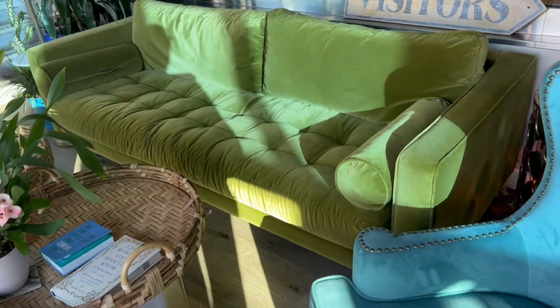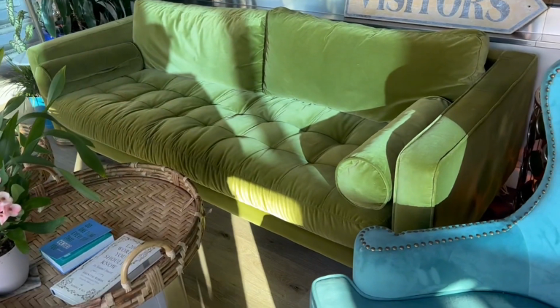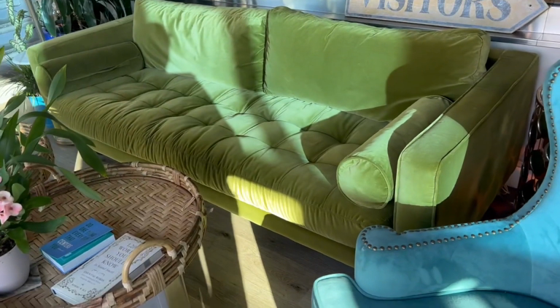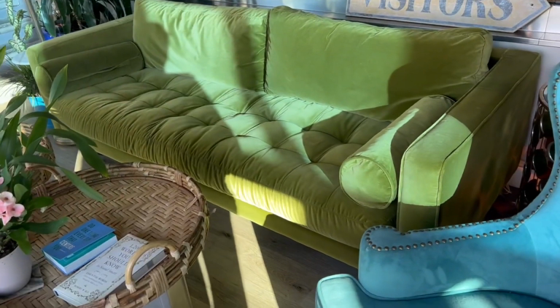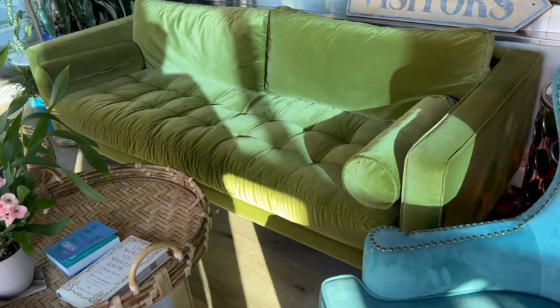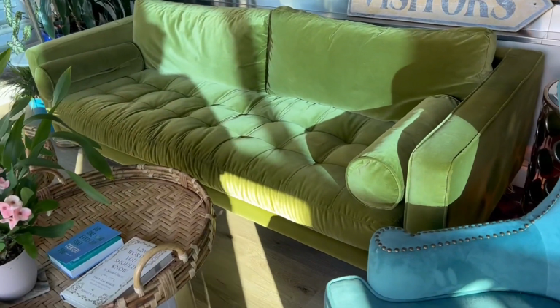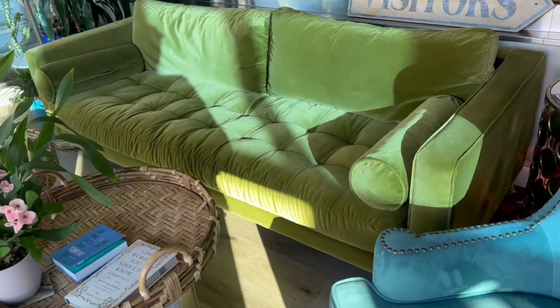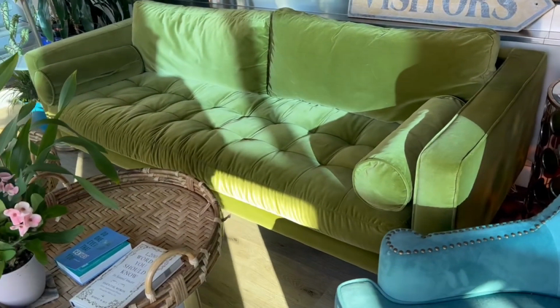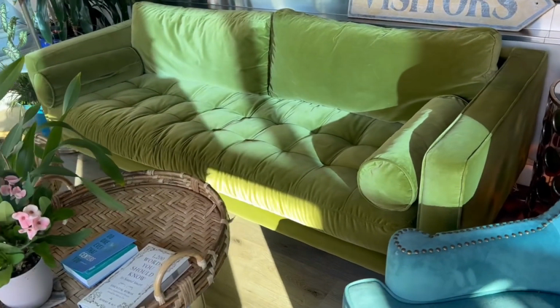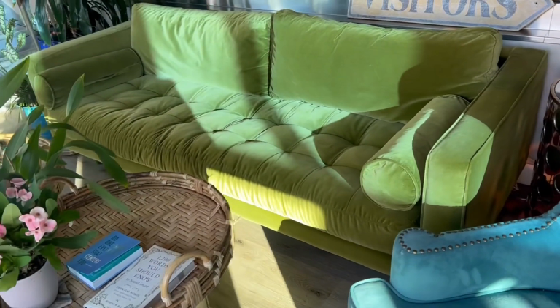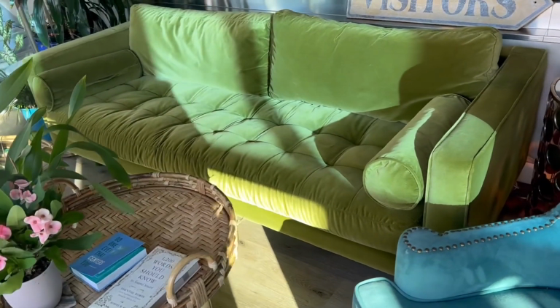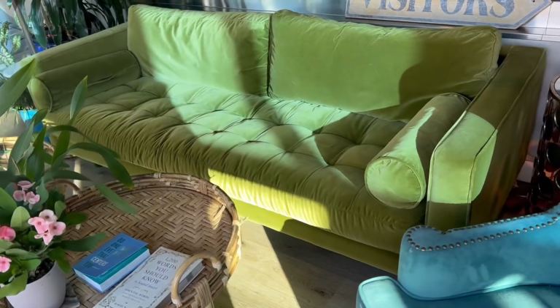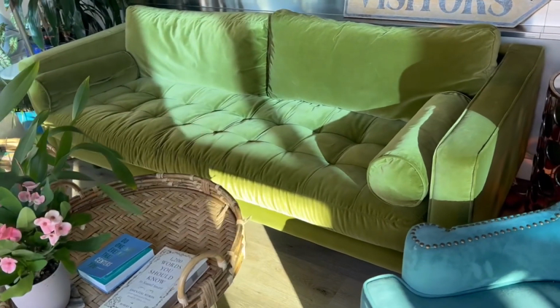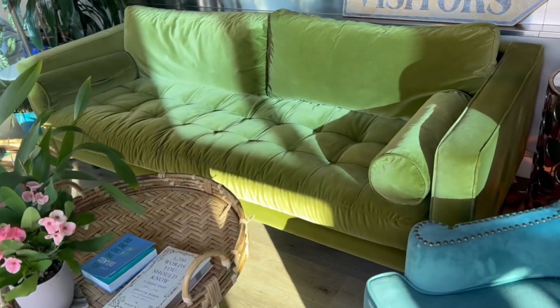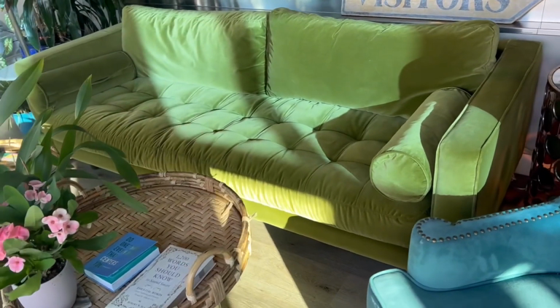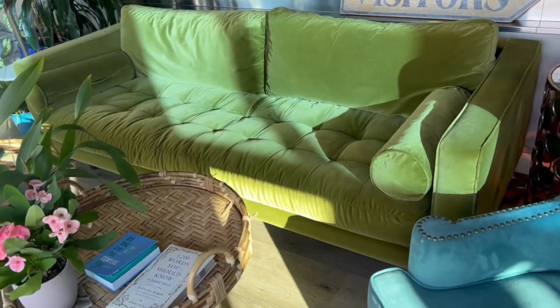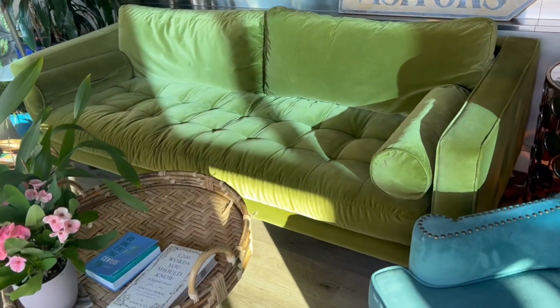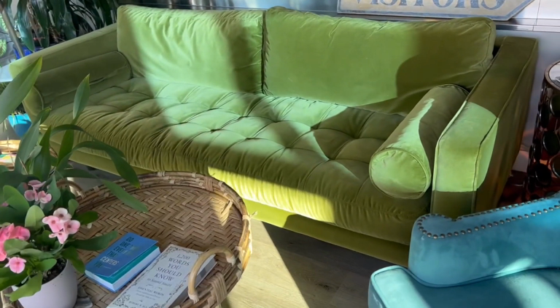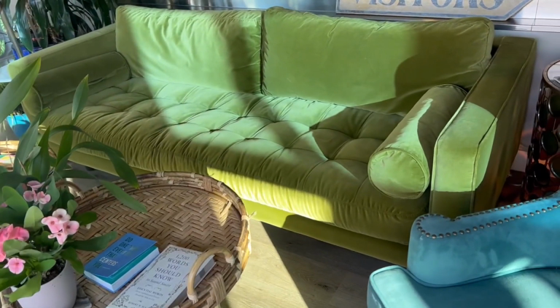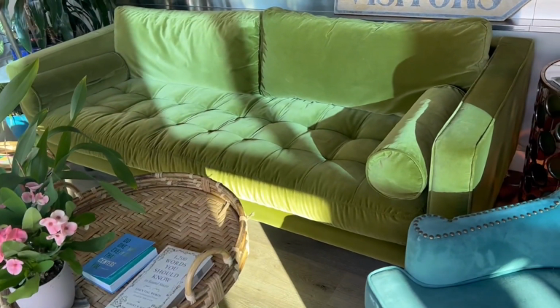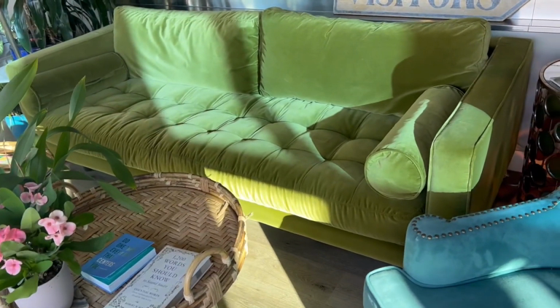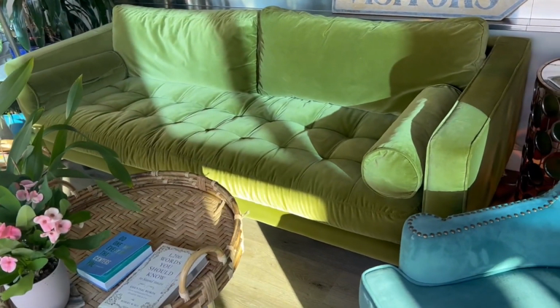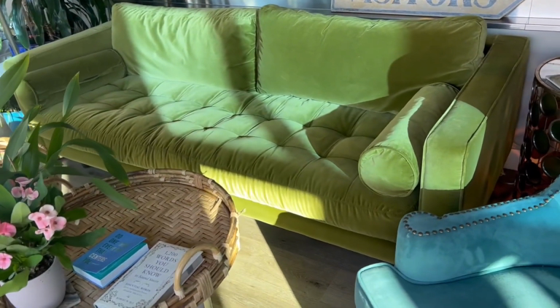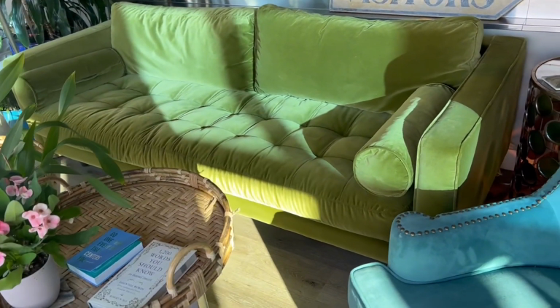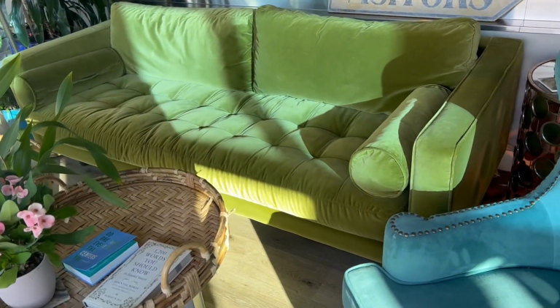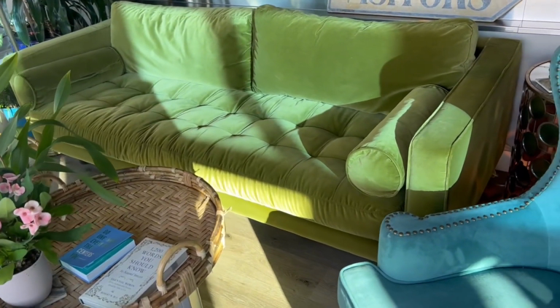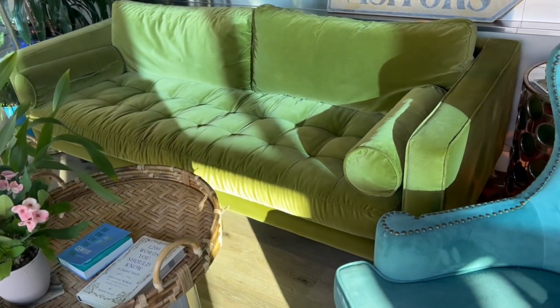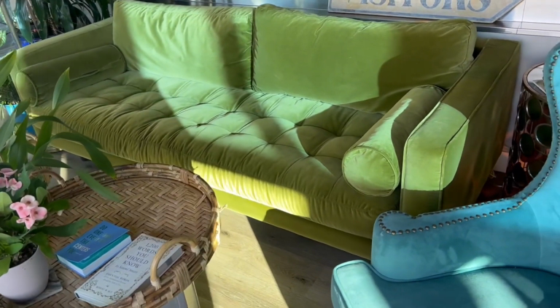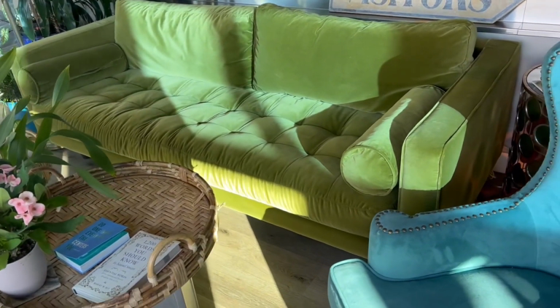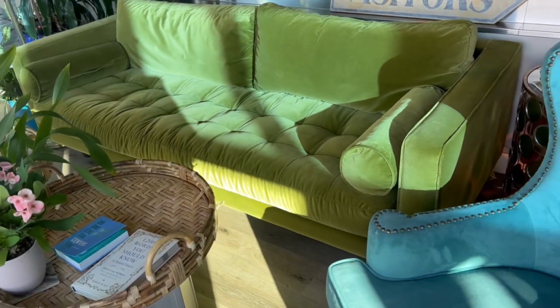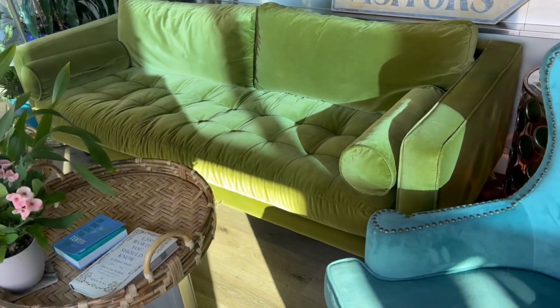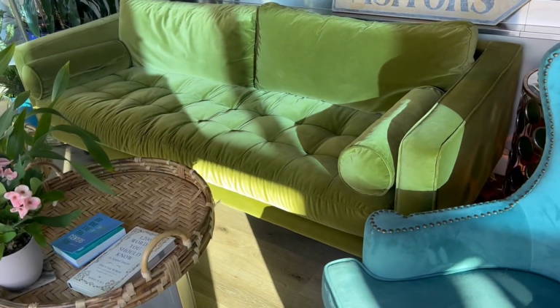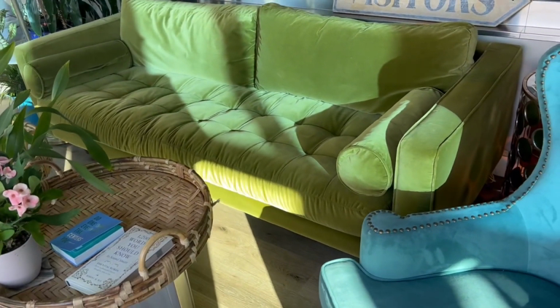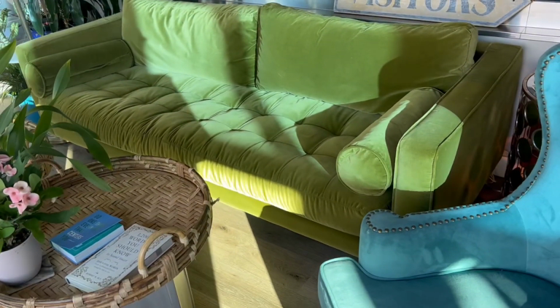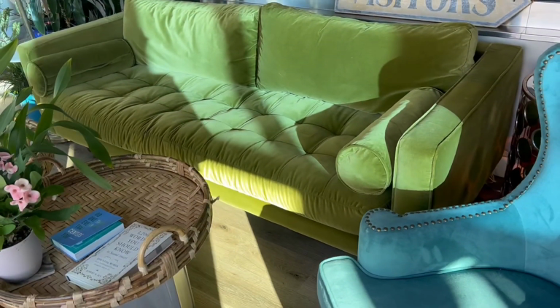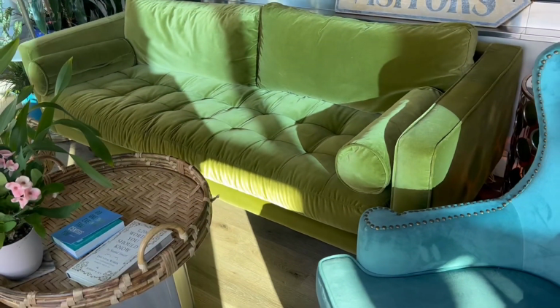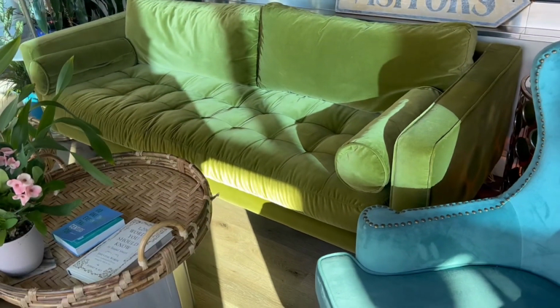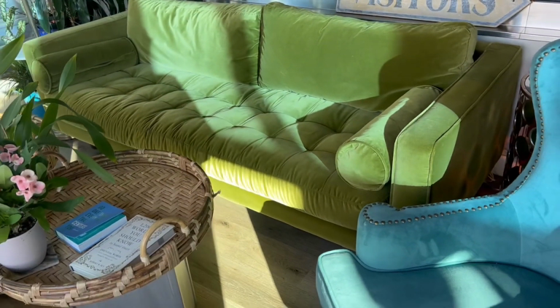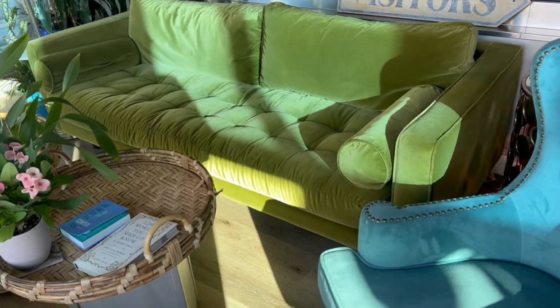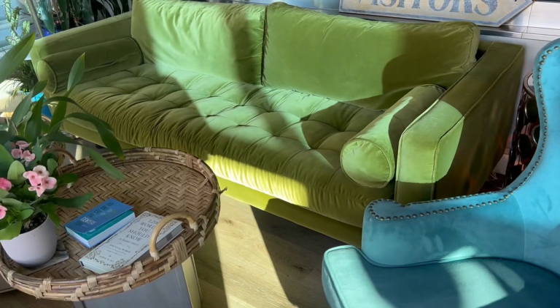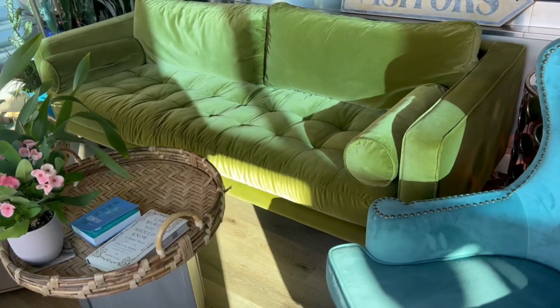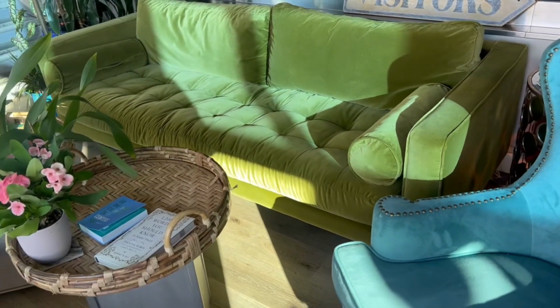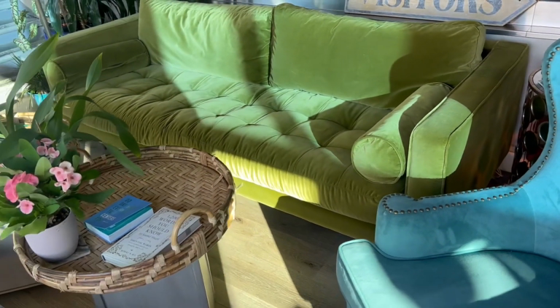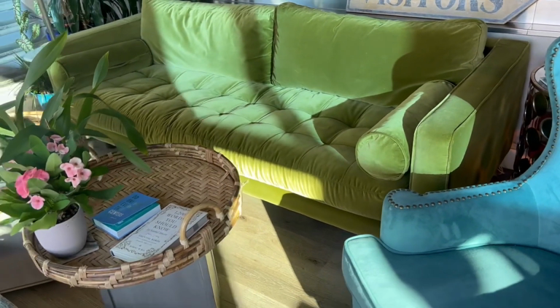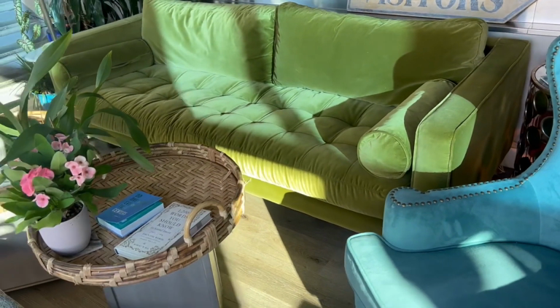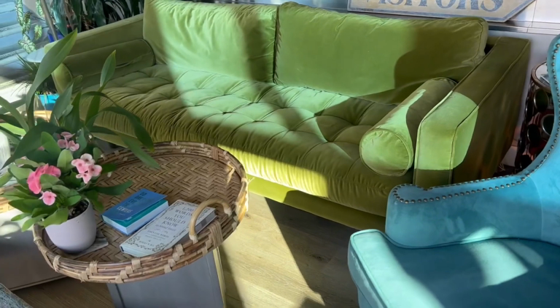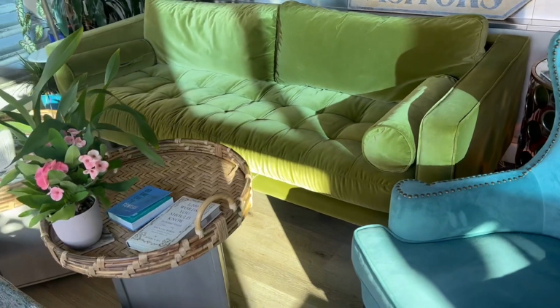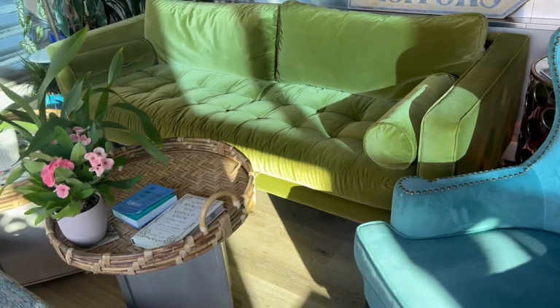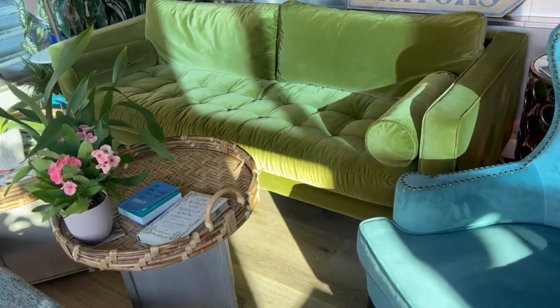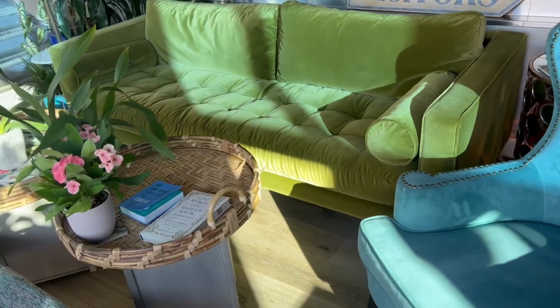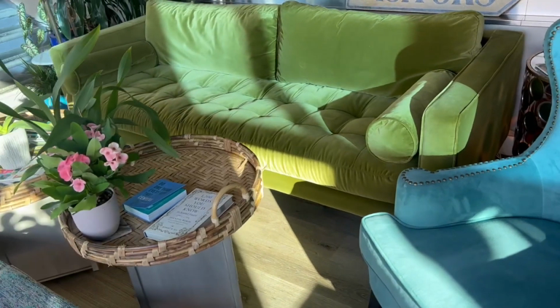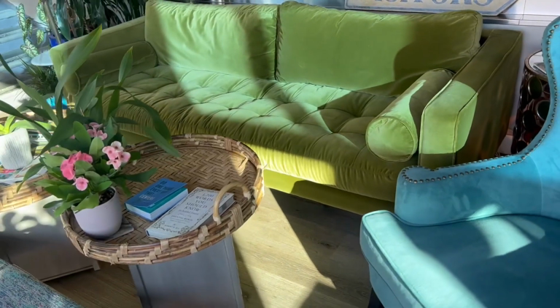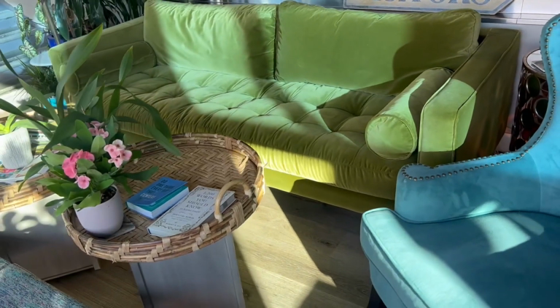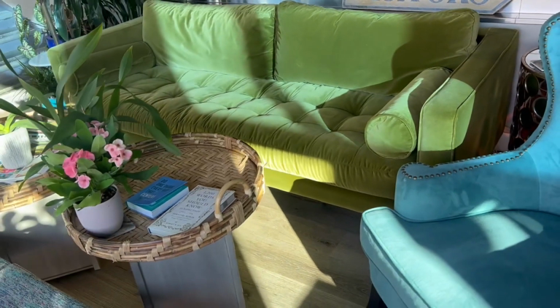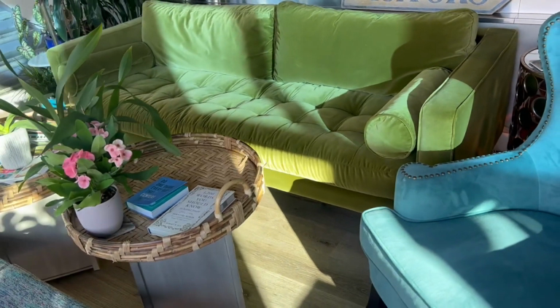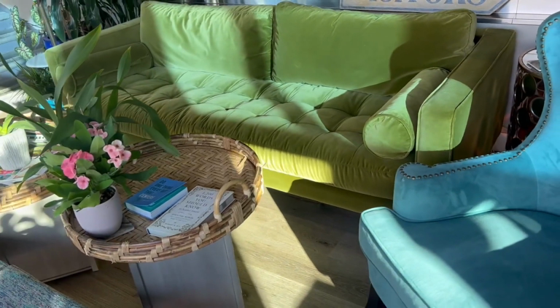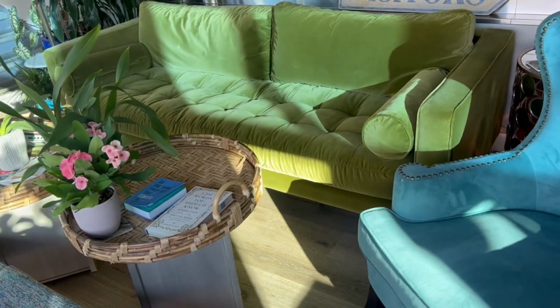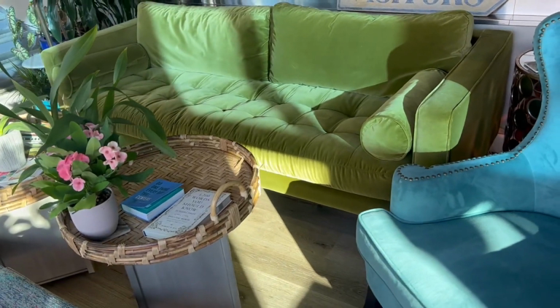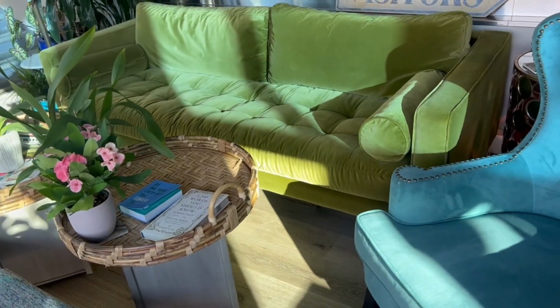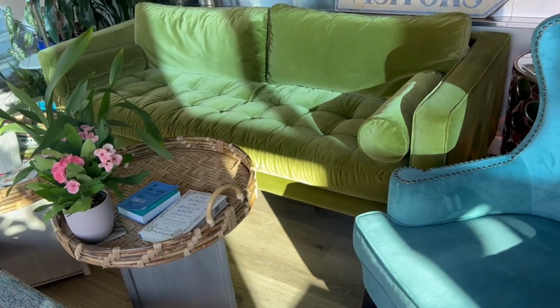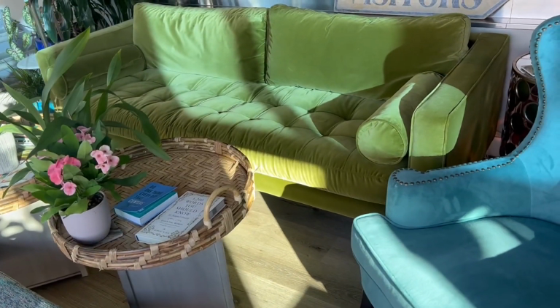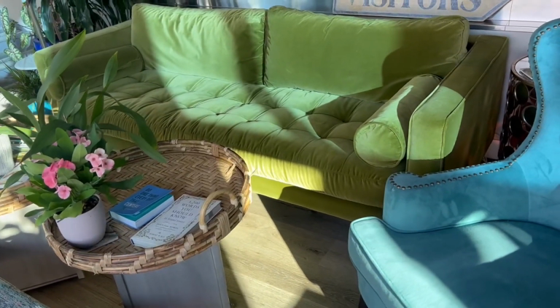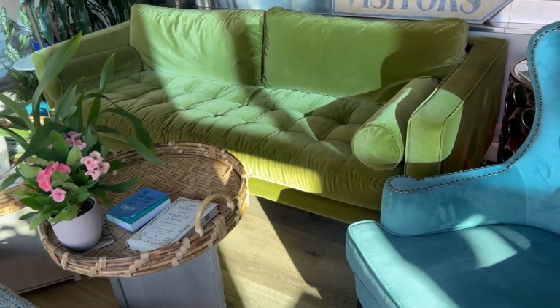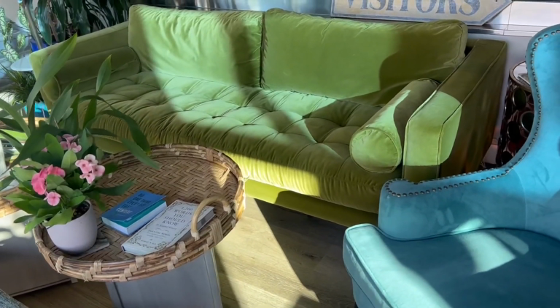Velvet fabric is known to be durable and pet friendly — very comfy and soft to touch.